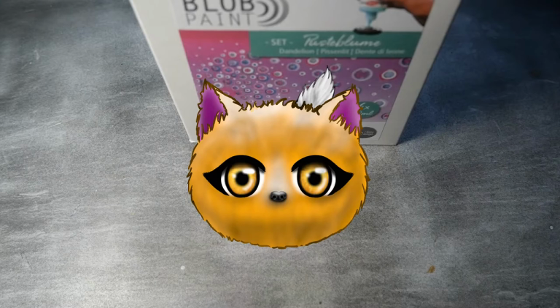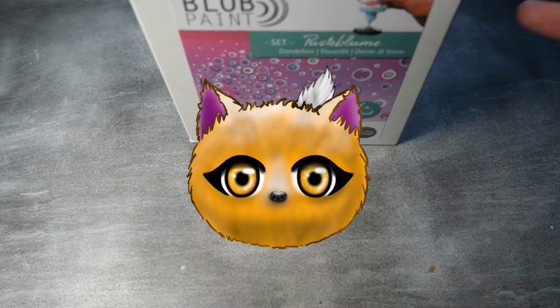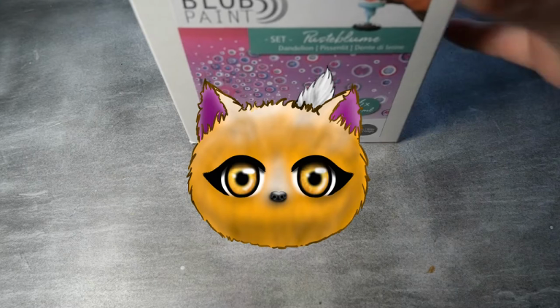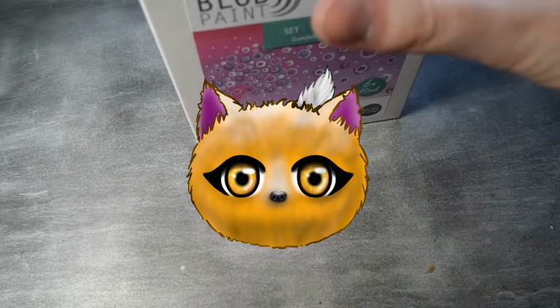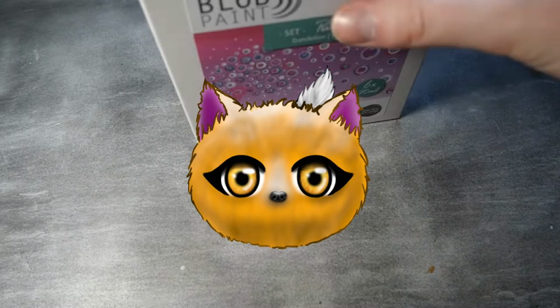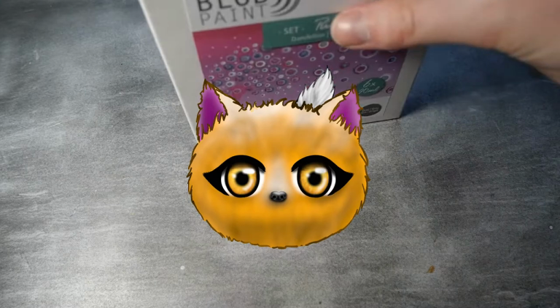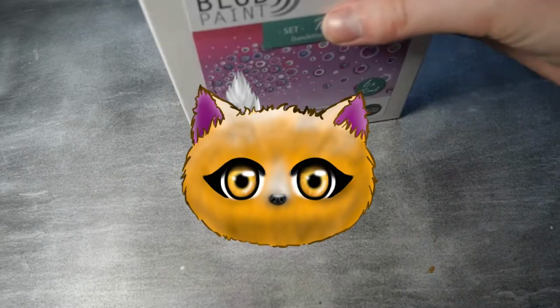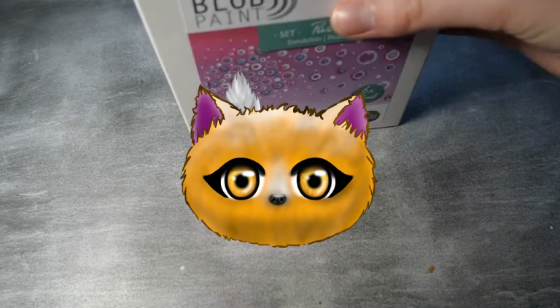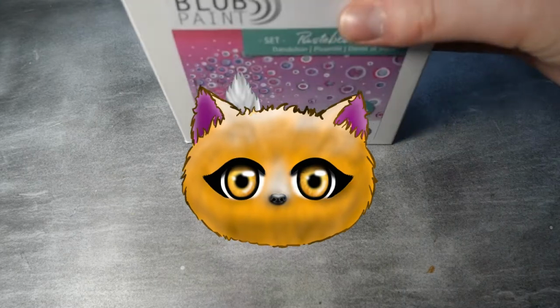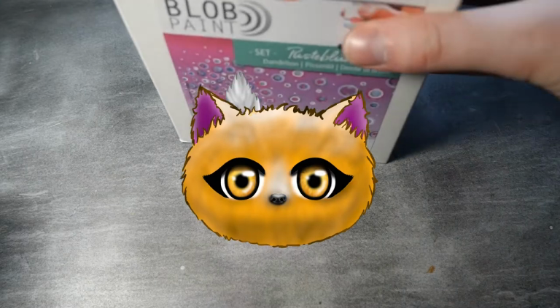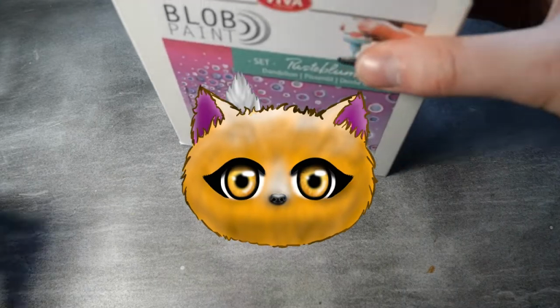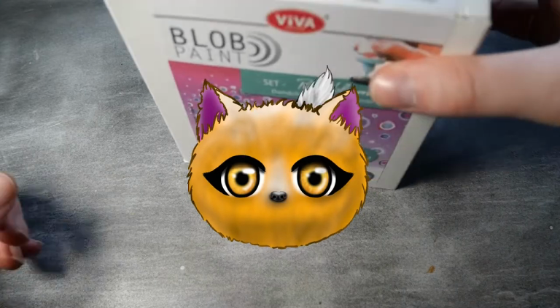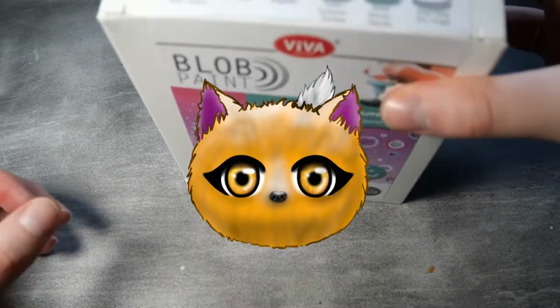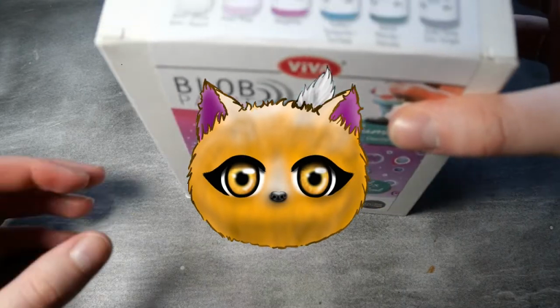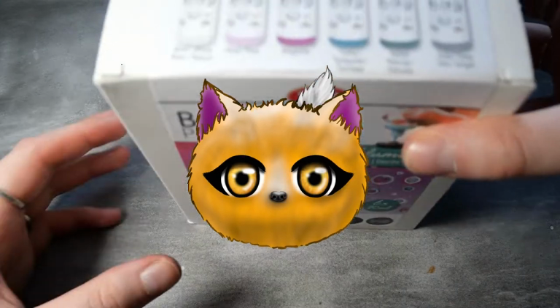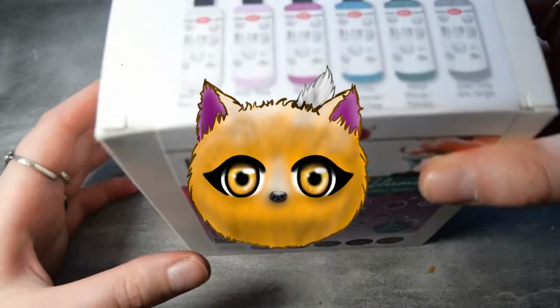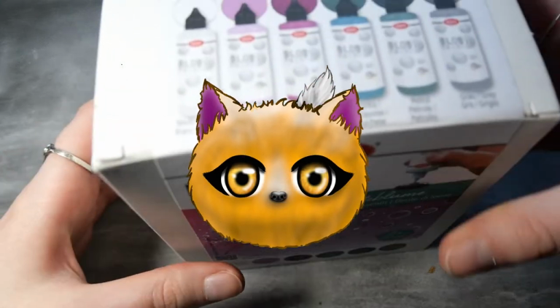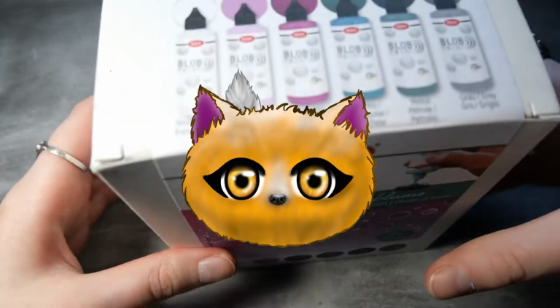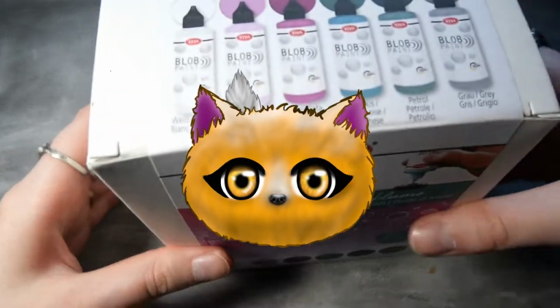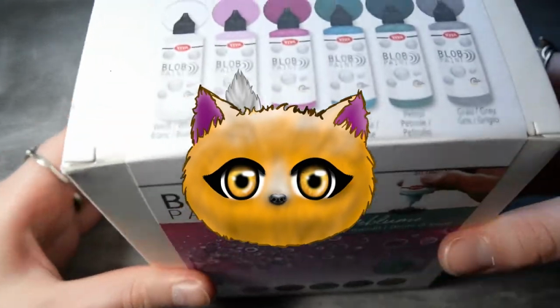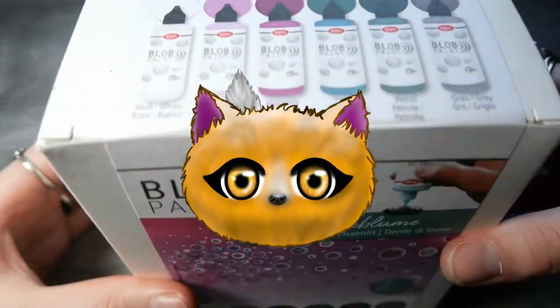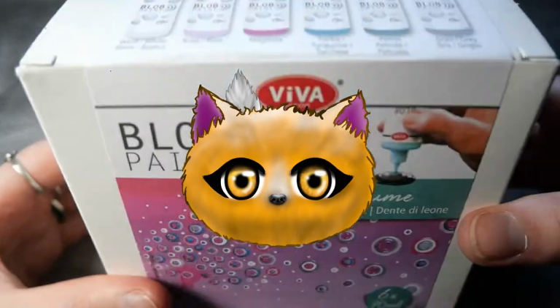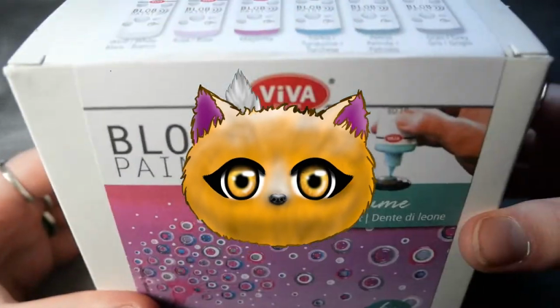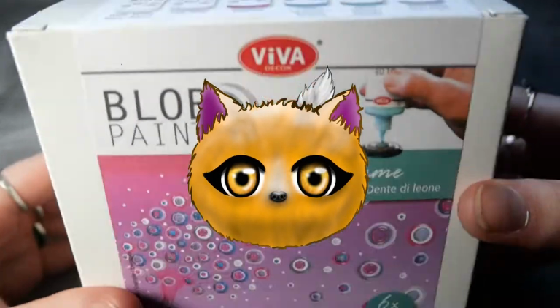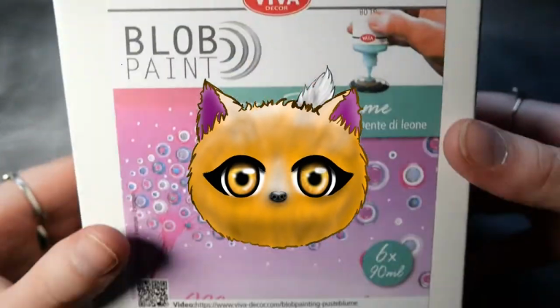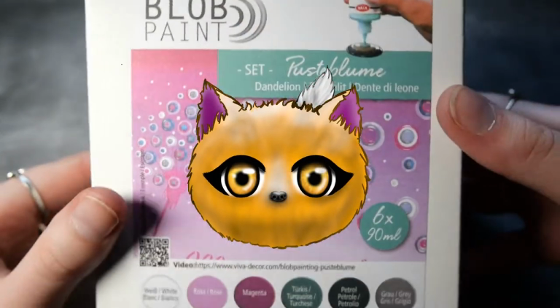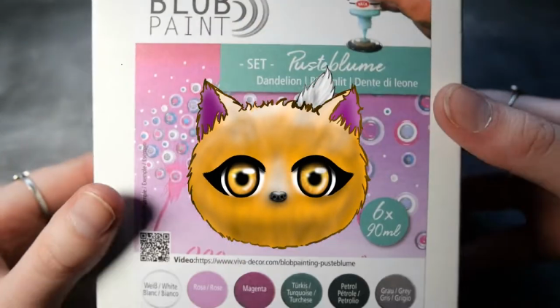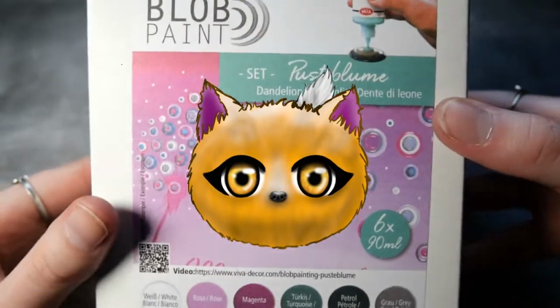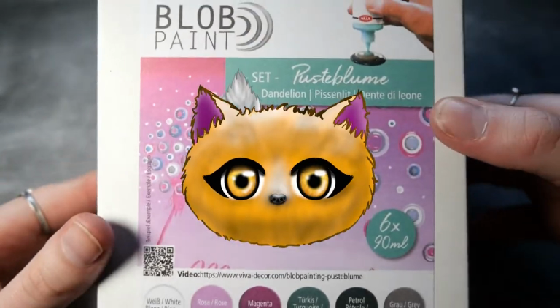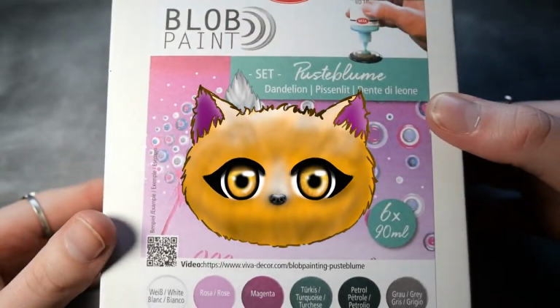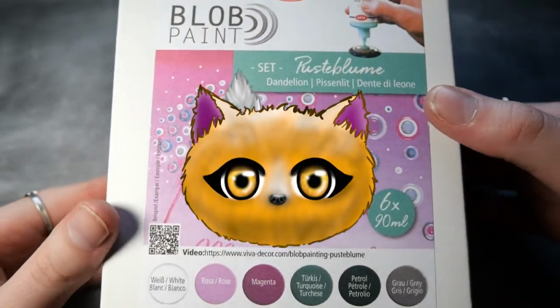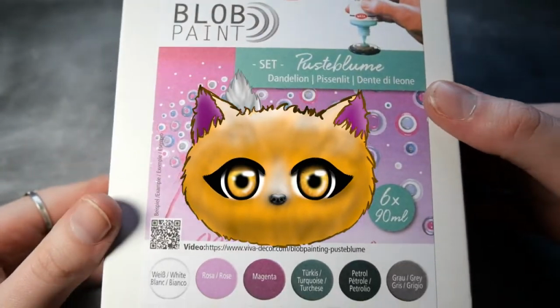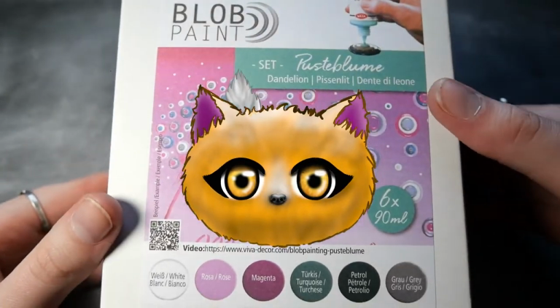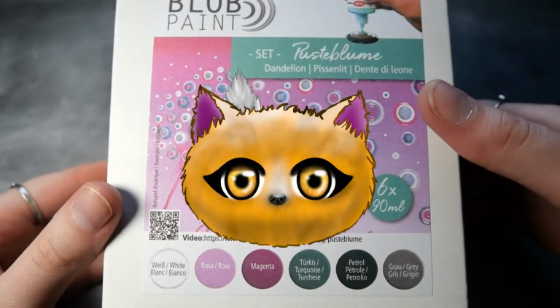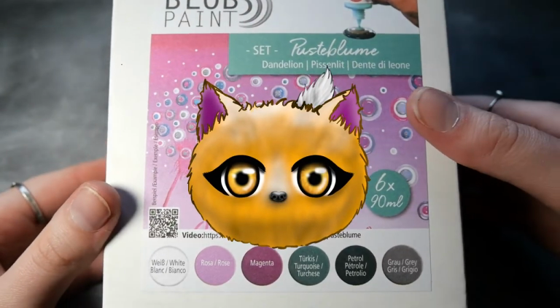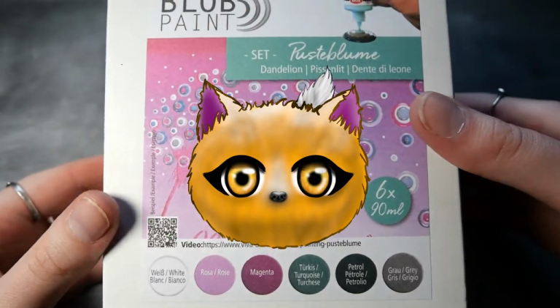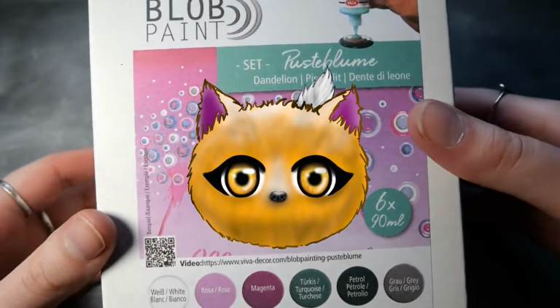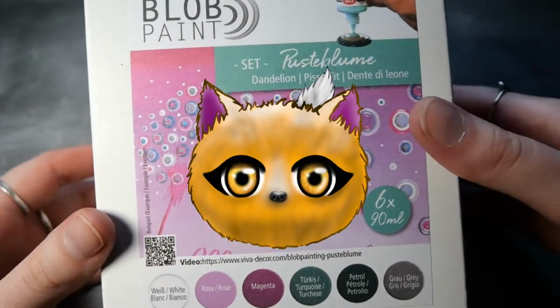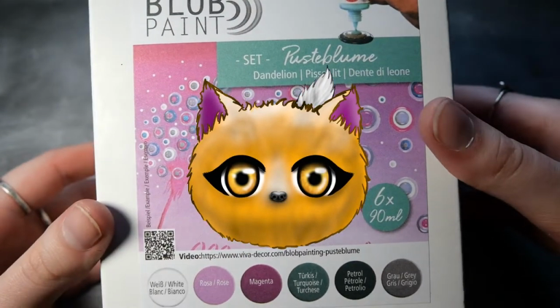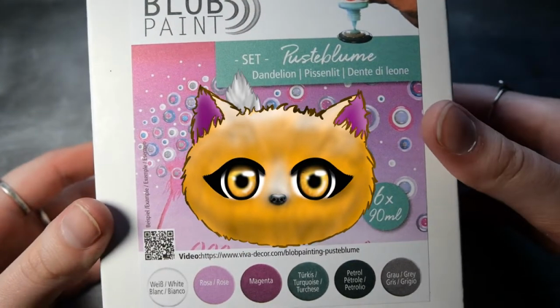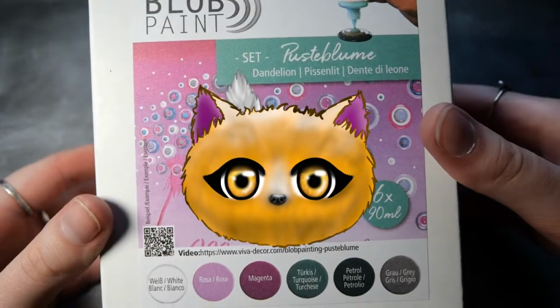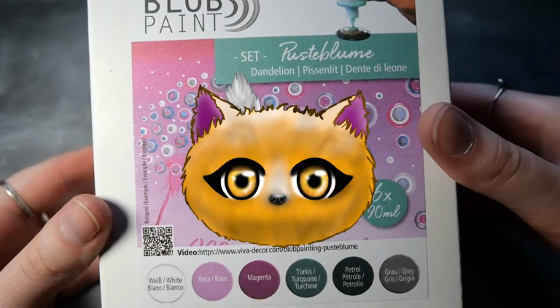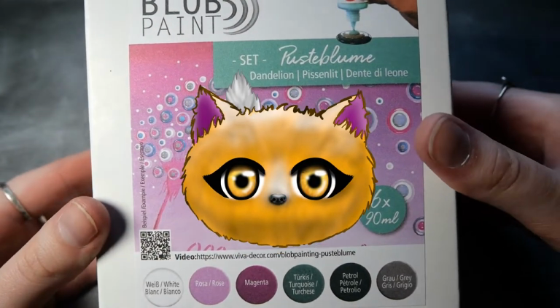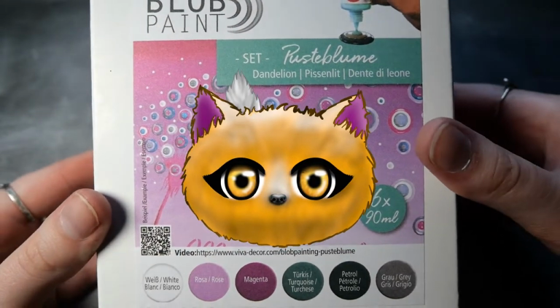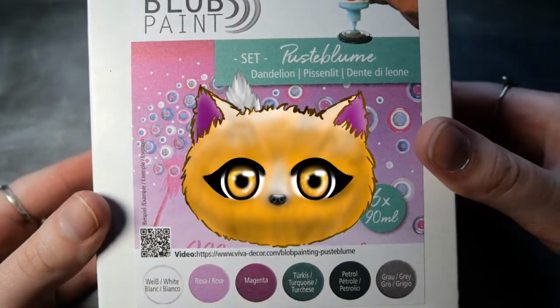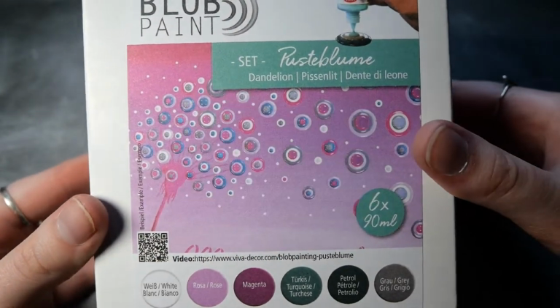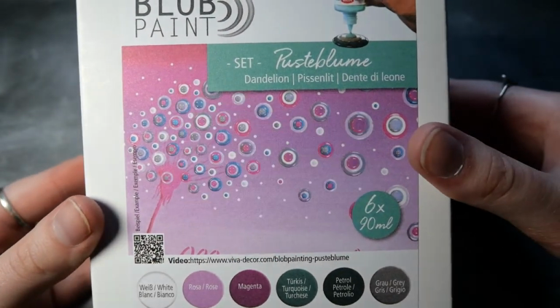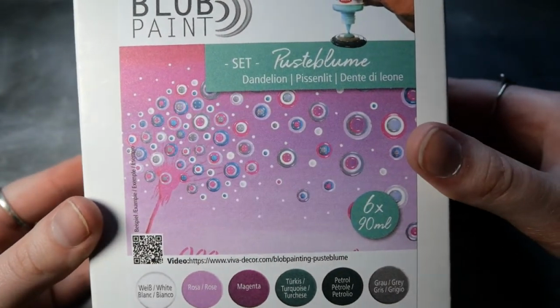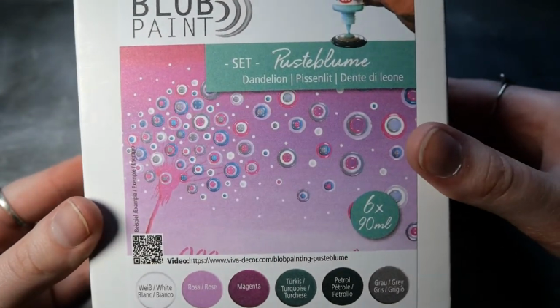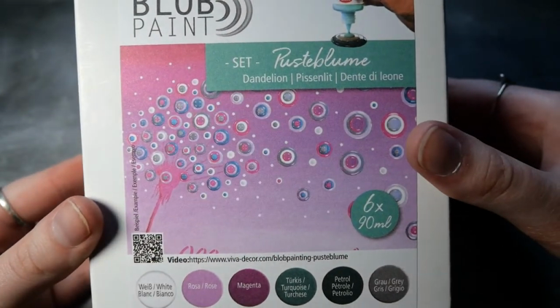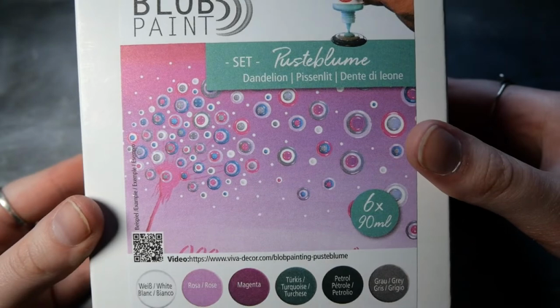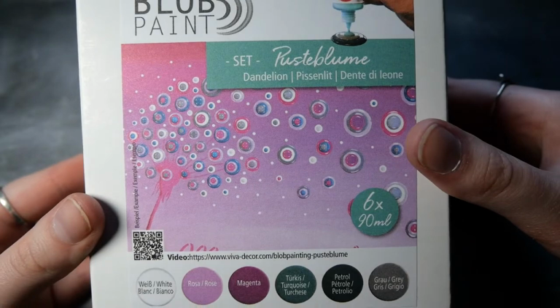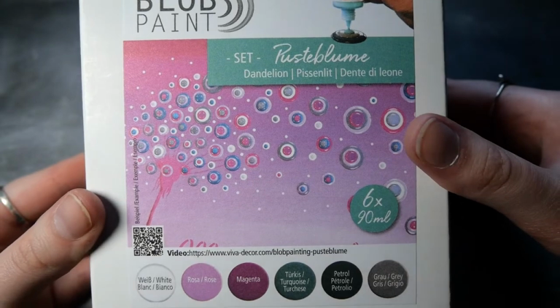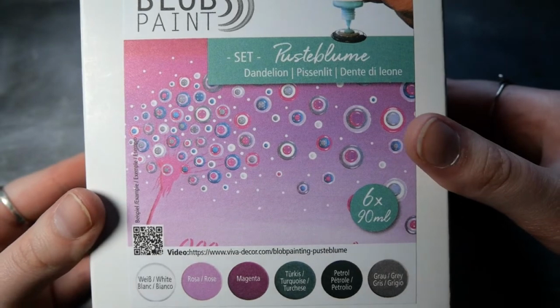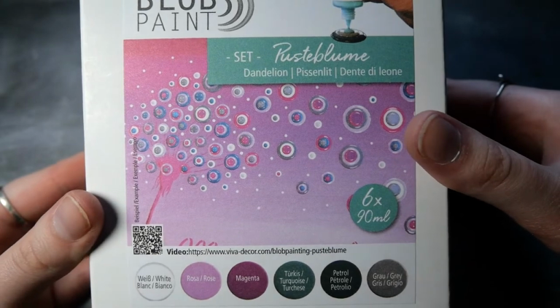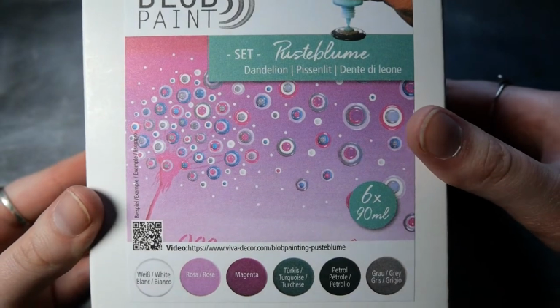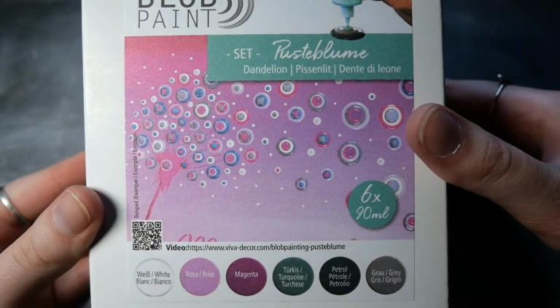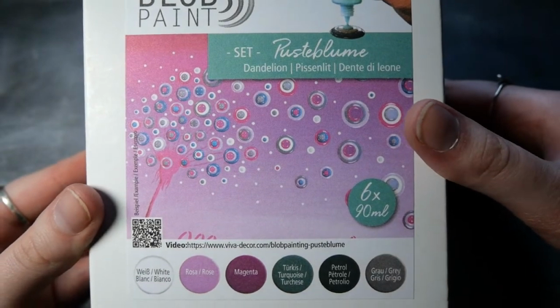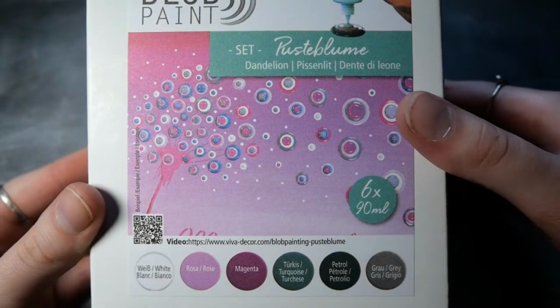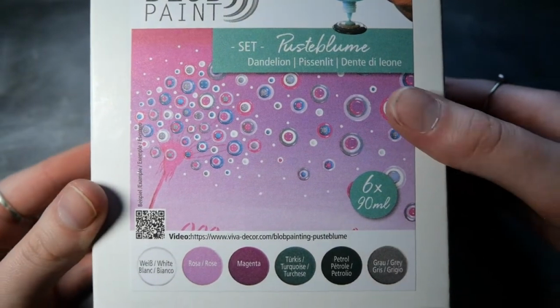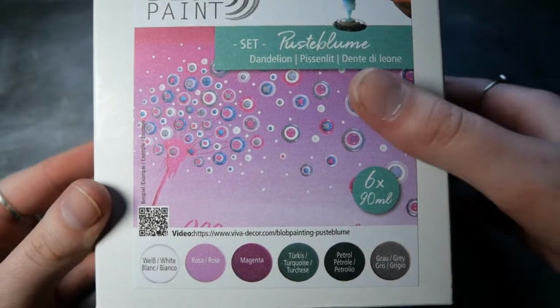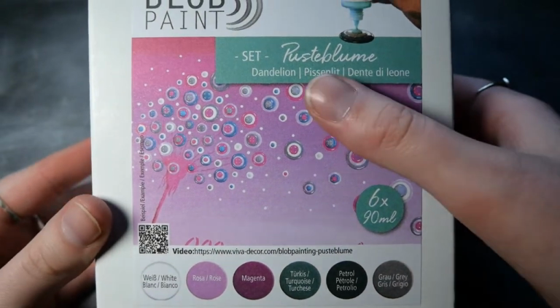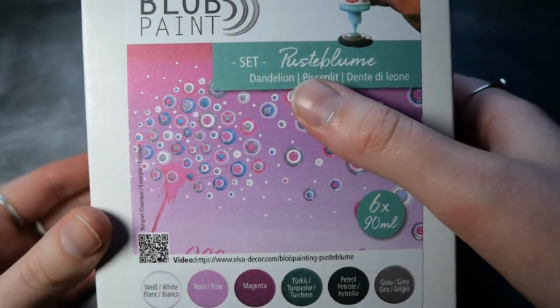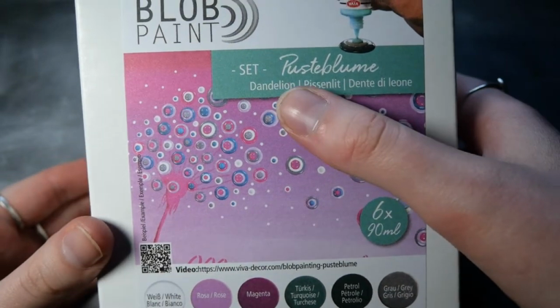Hello and welcome to this video. Today I'm going to try blob painting for the first time.